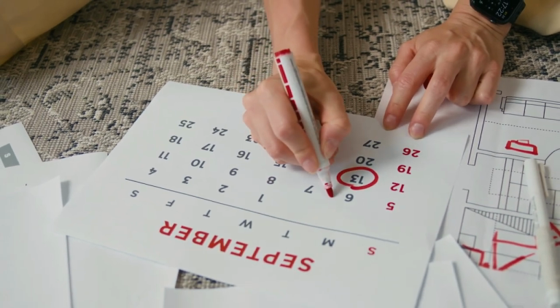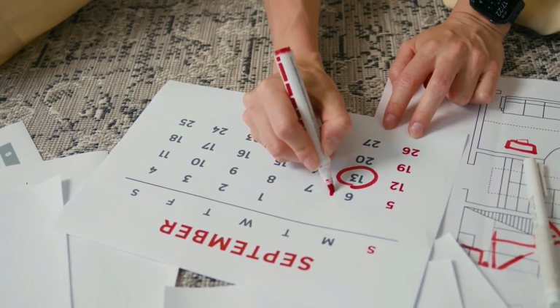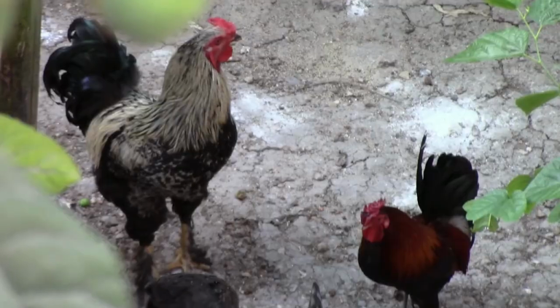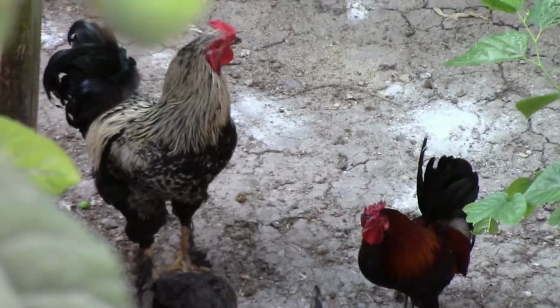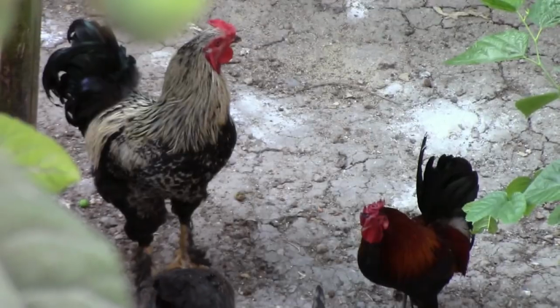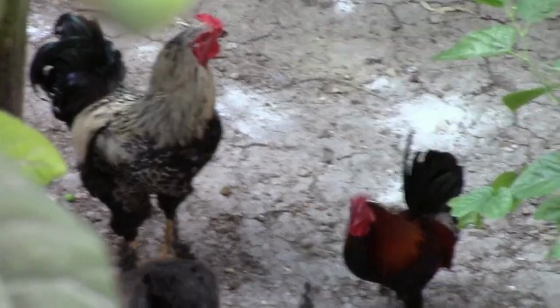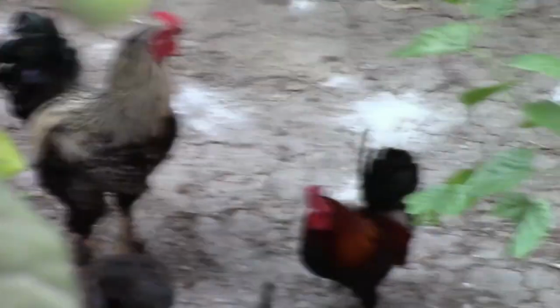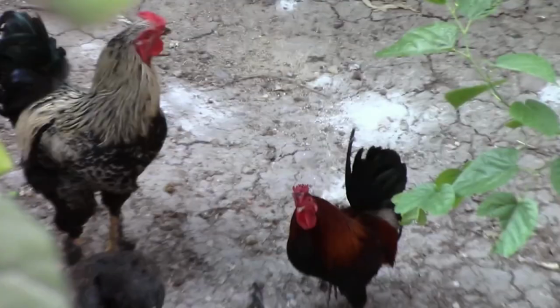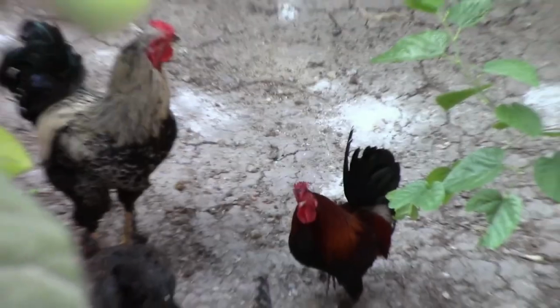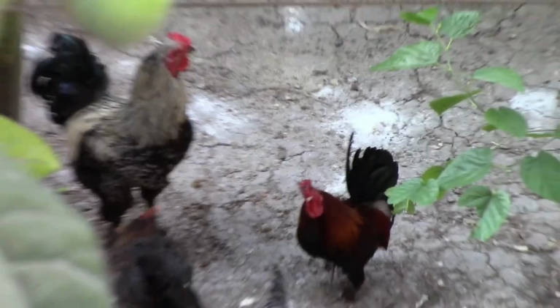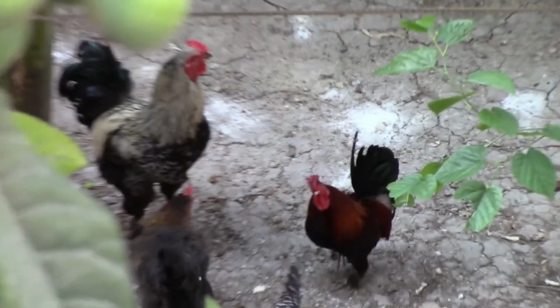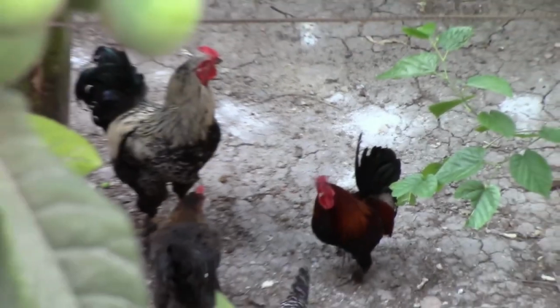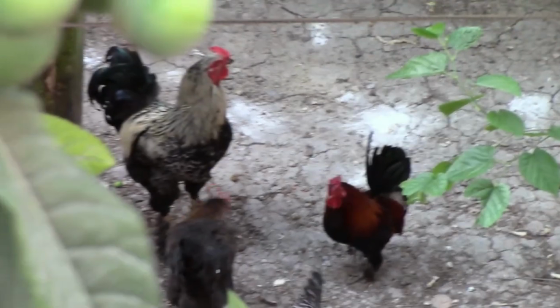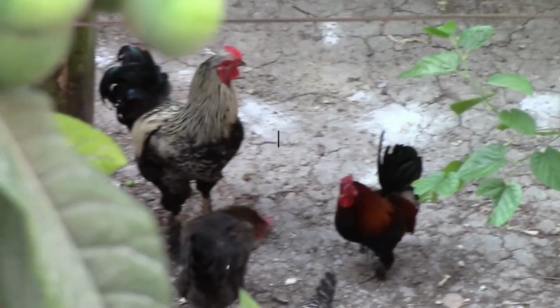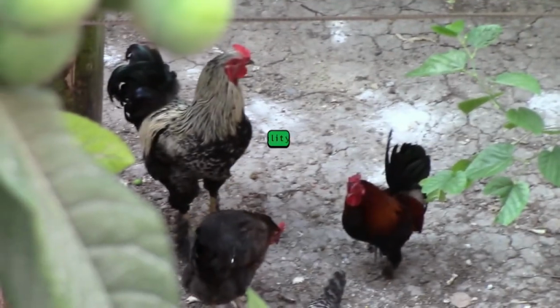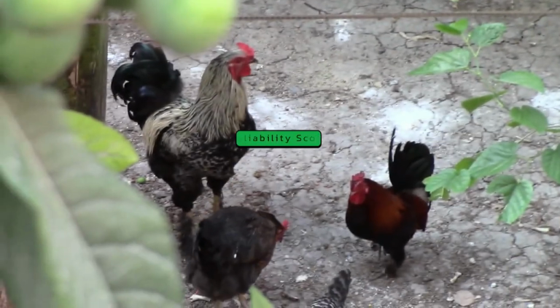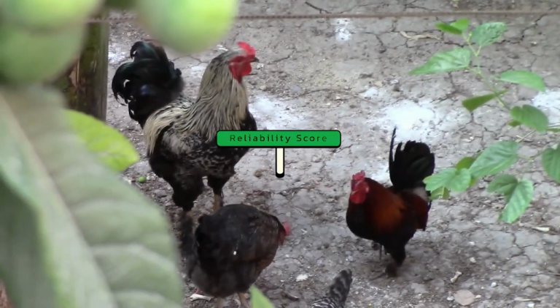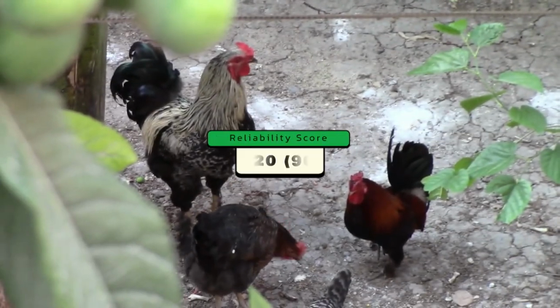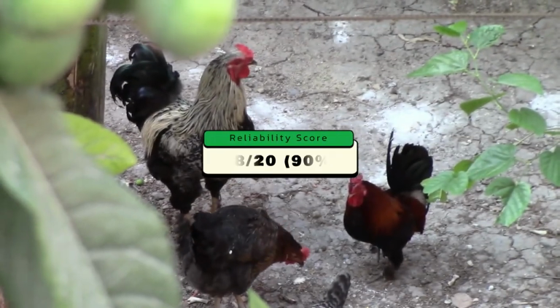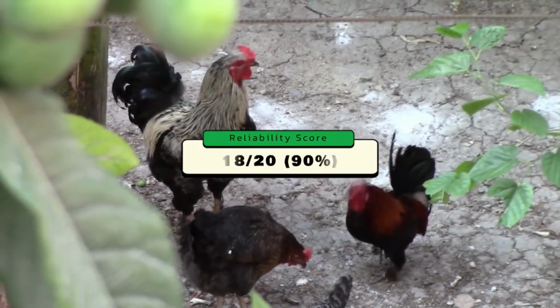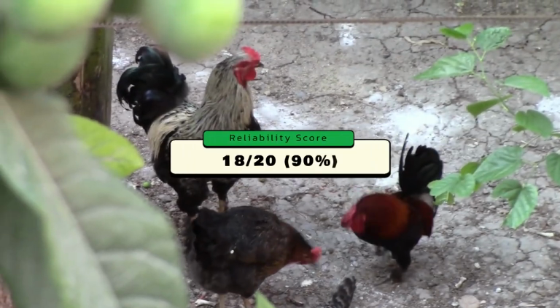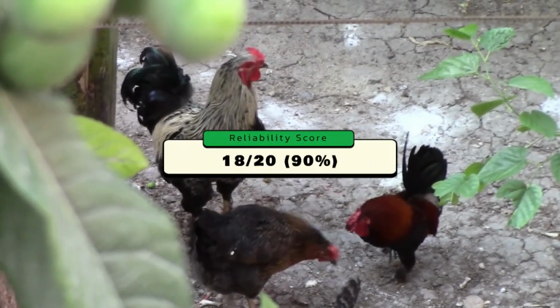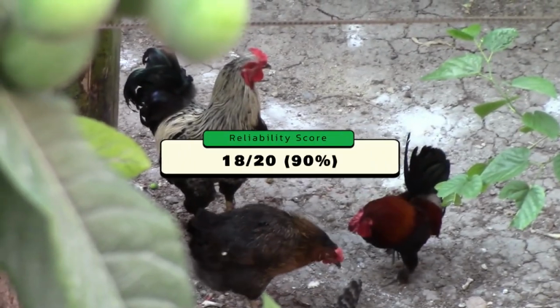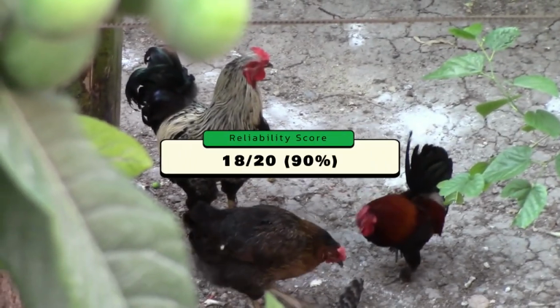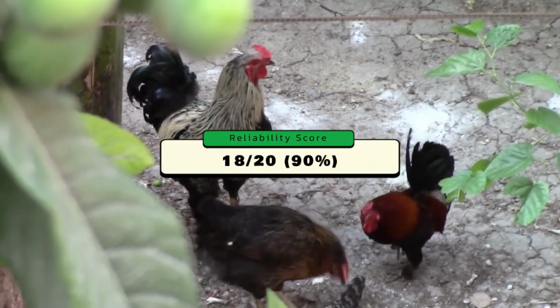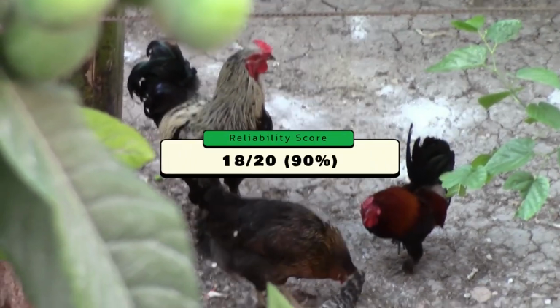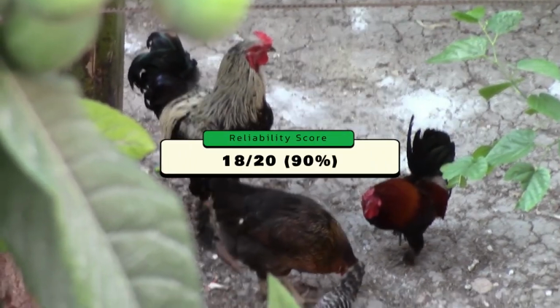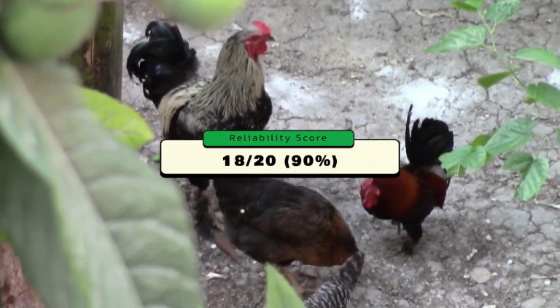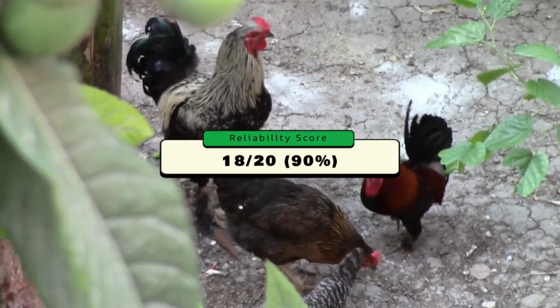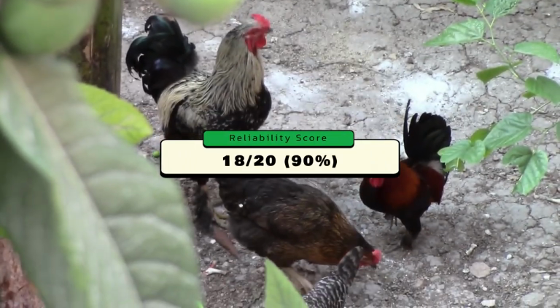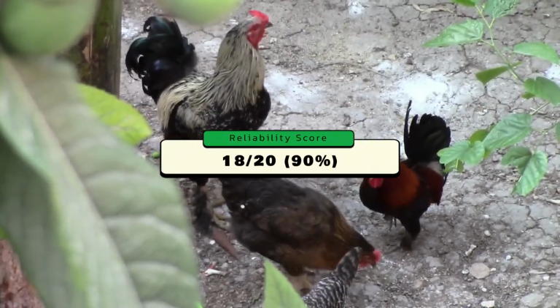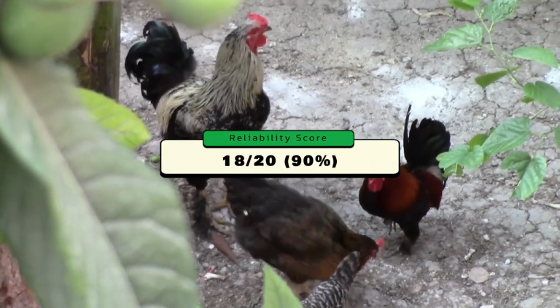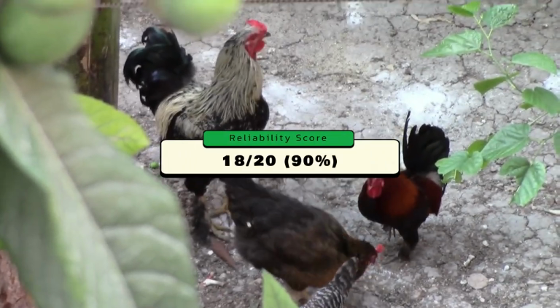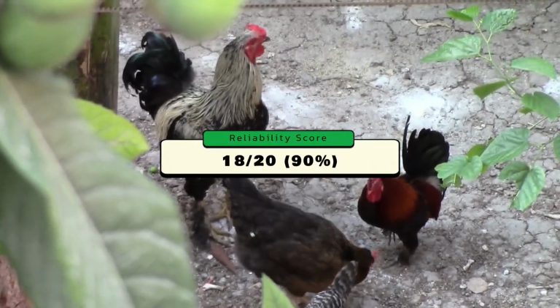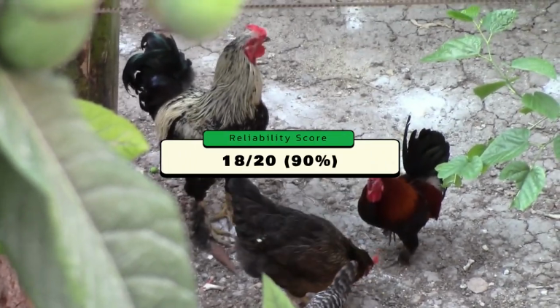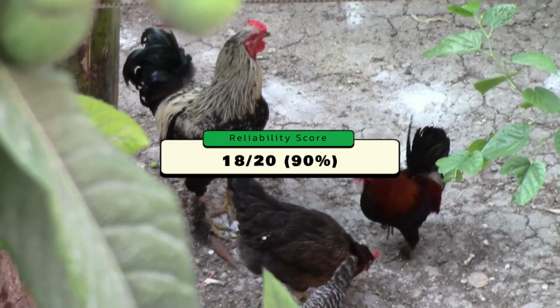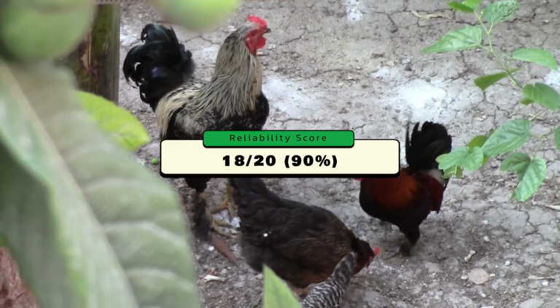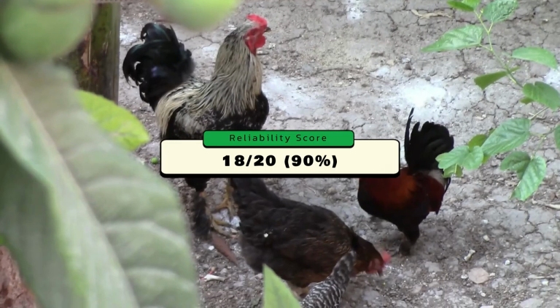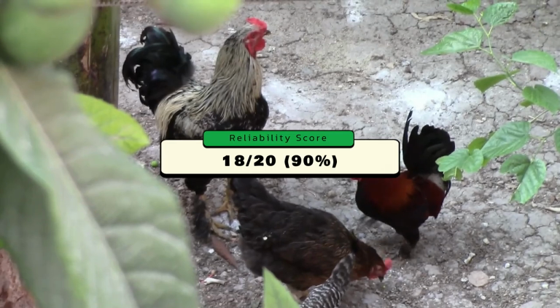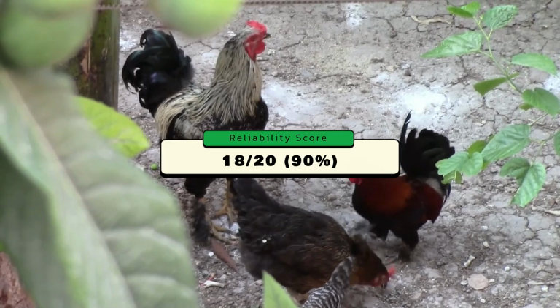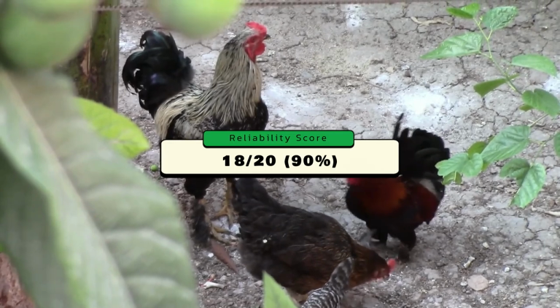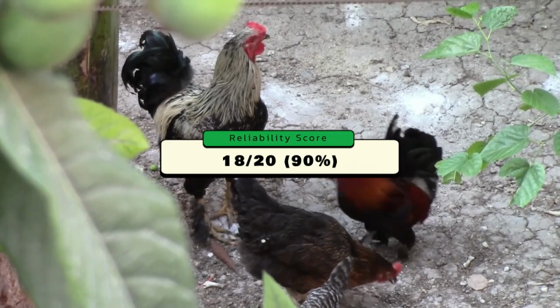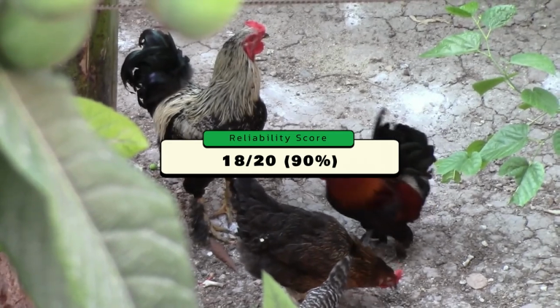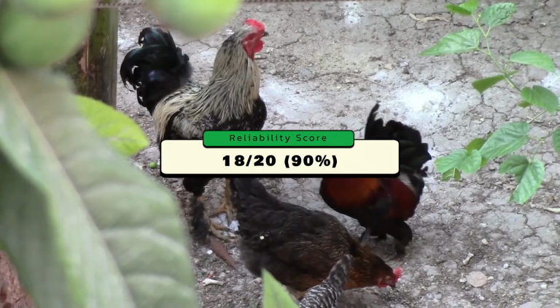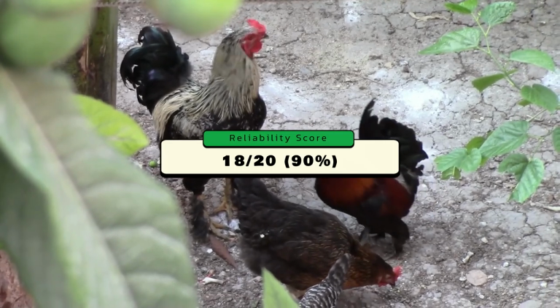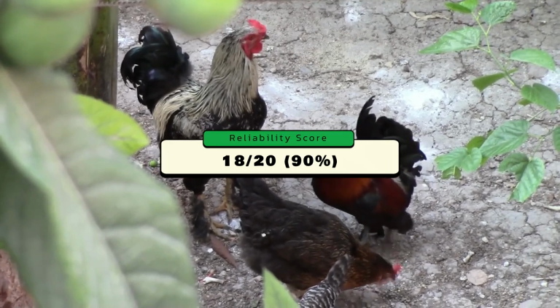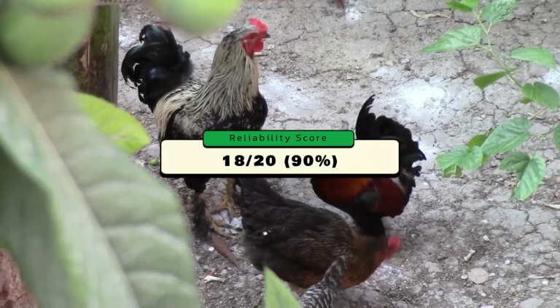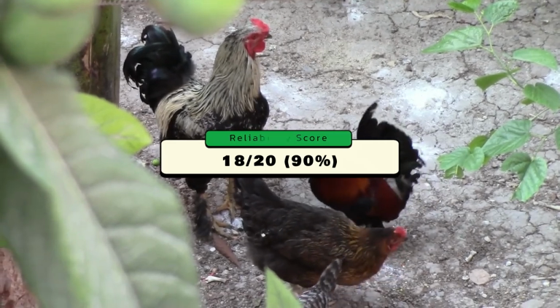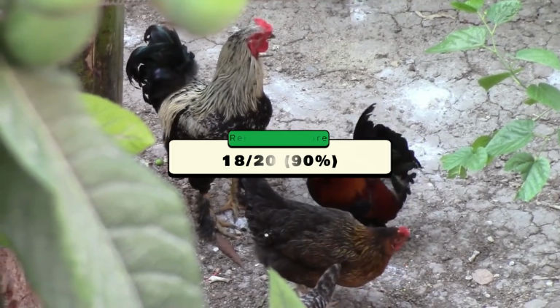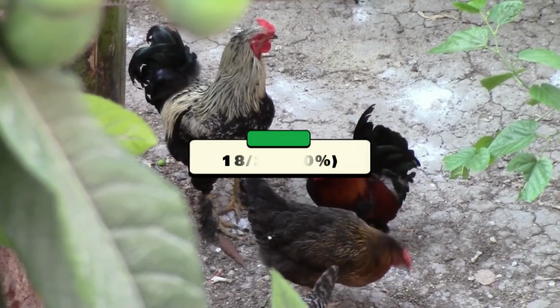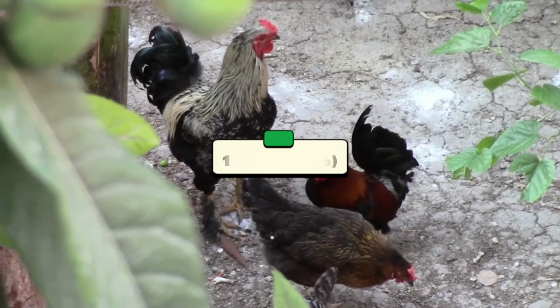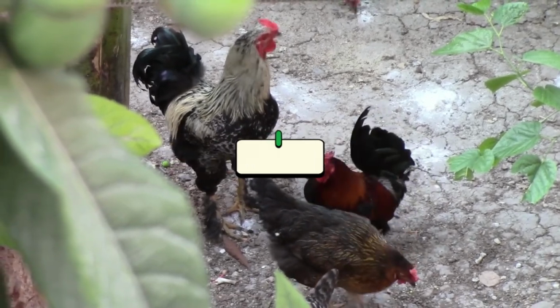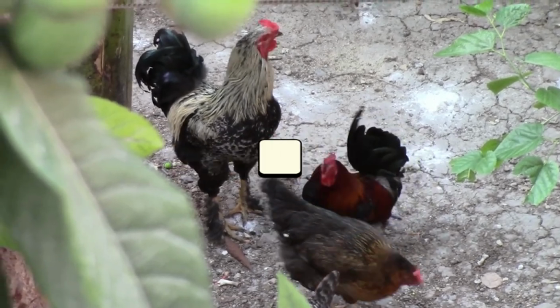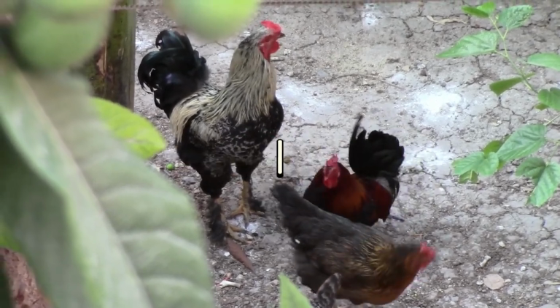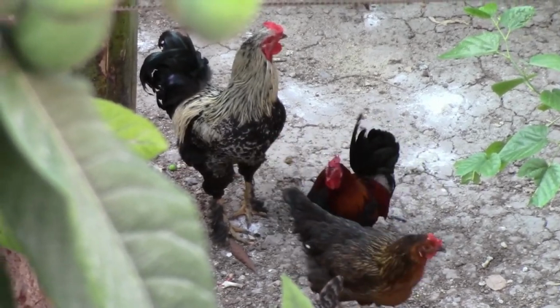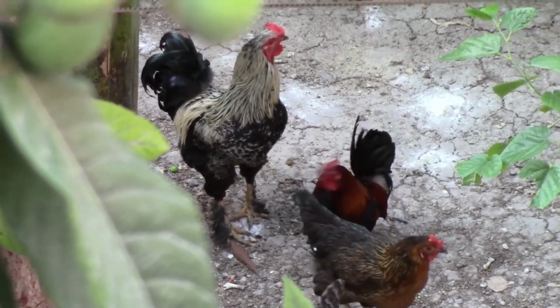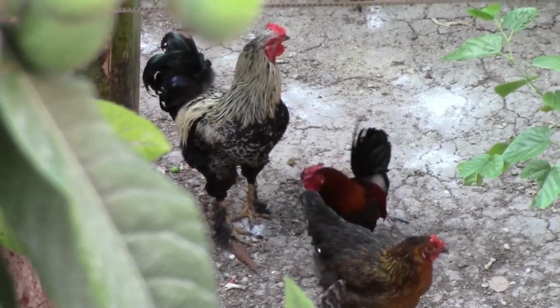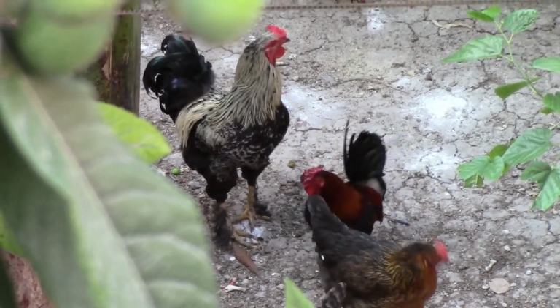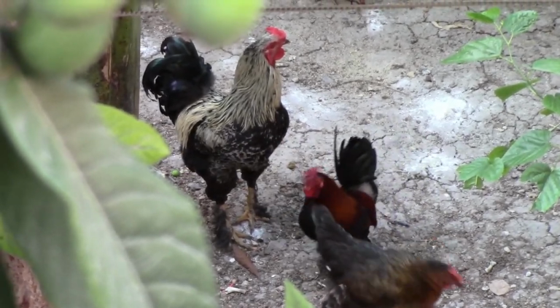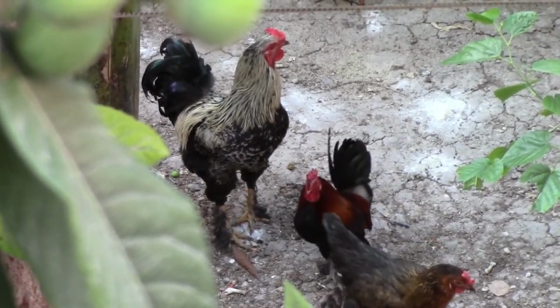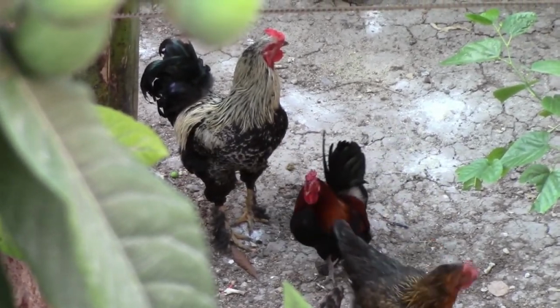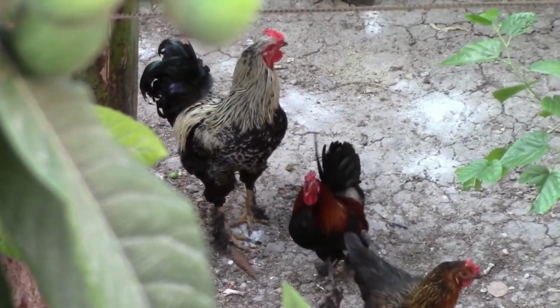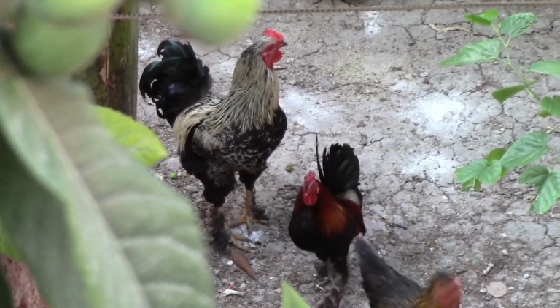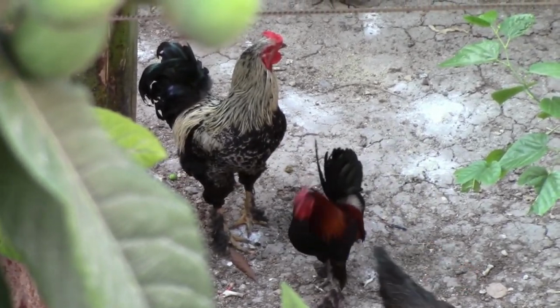As for the reliability score, that'll be a final of 18 out of 20, or 90 percent. Good going, Buff Orpingtons, so far at least.